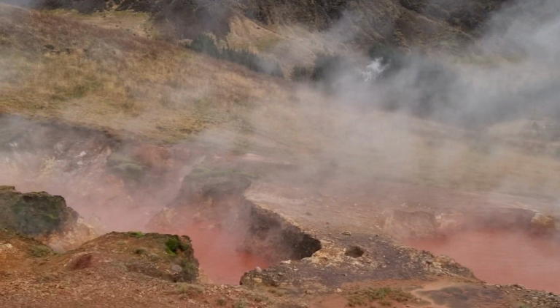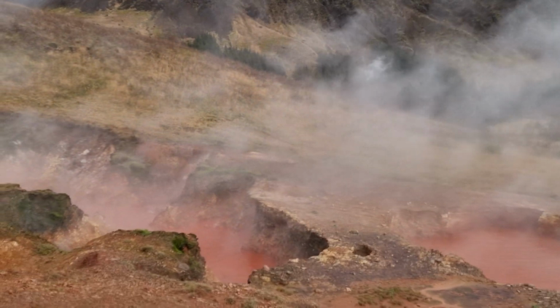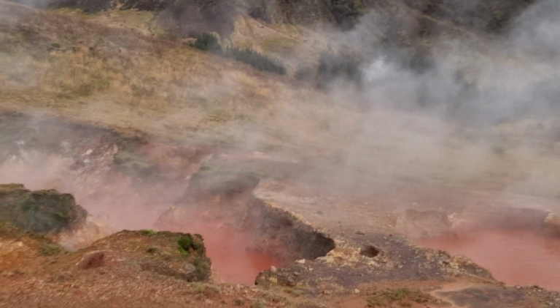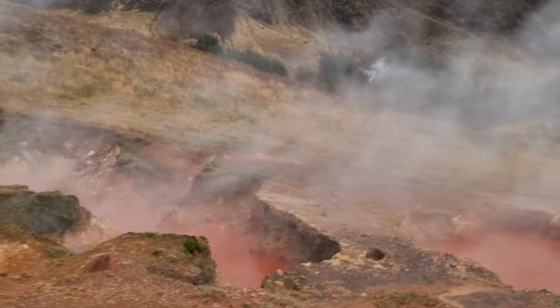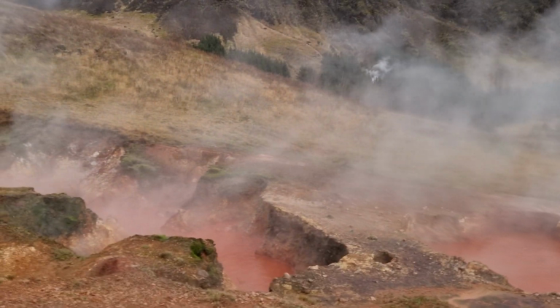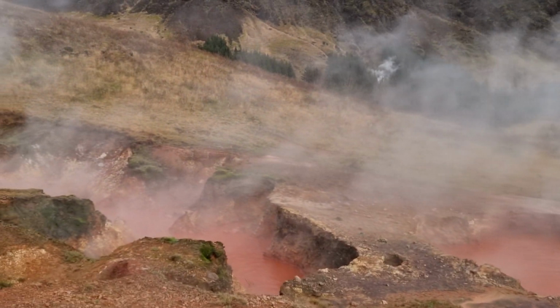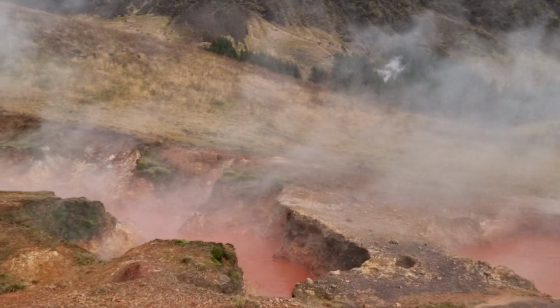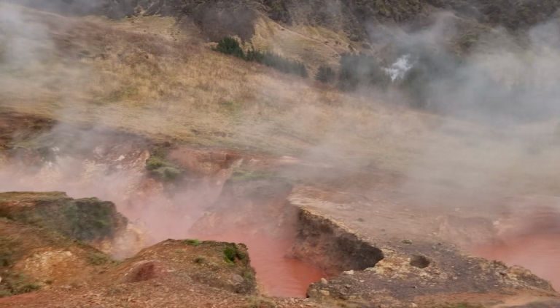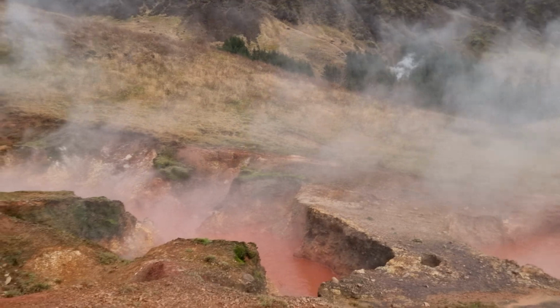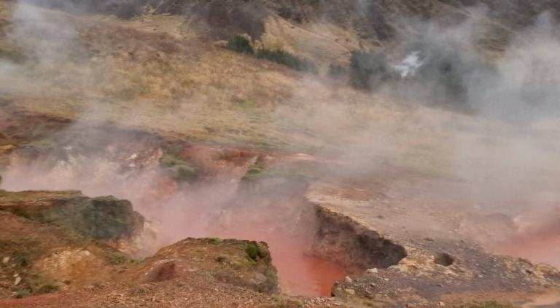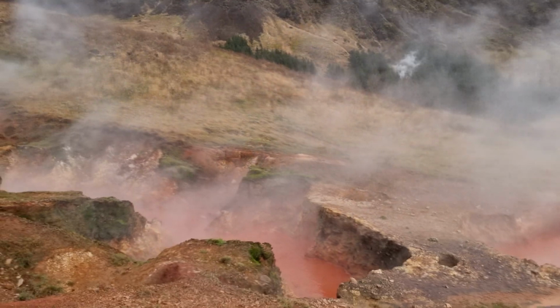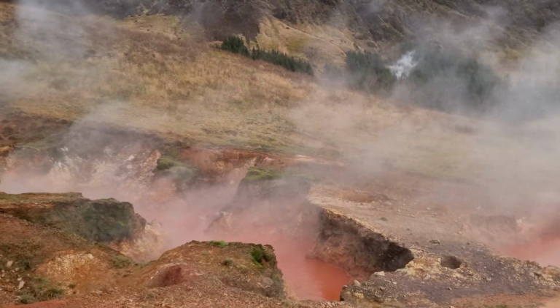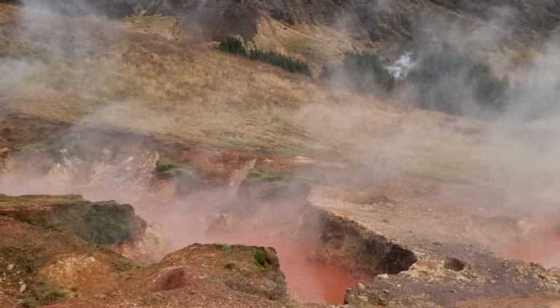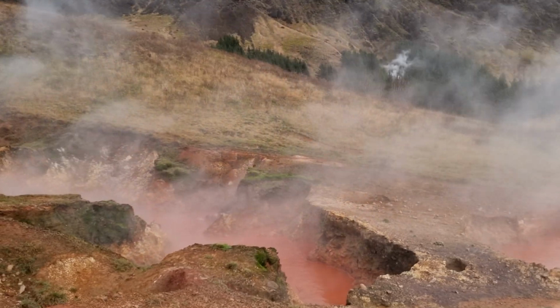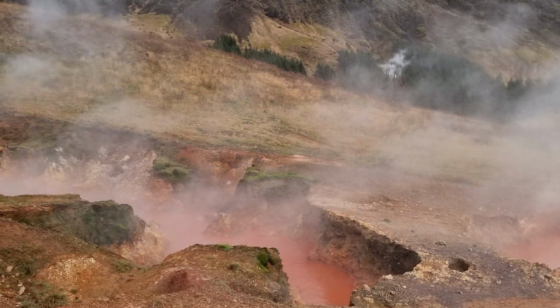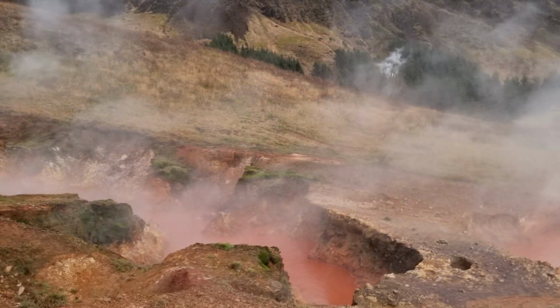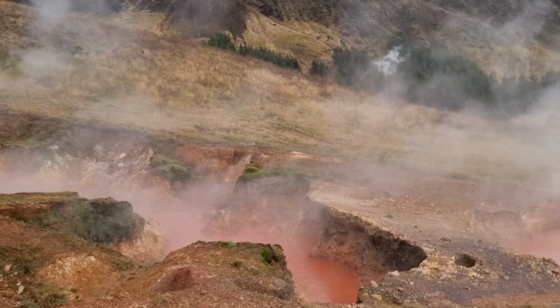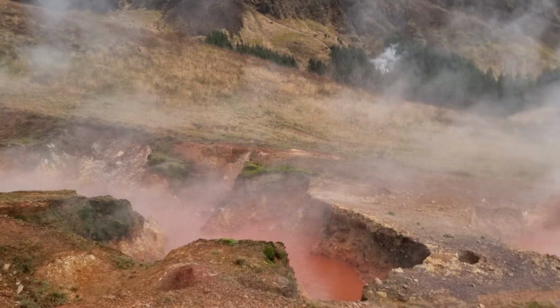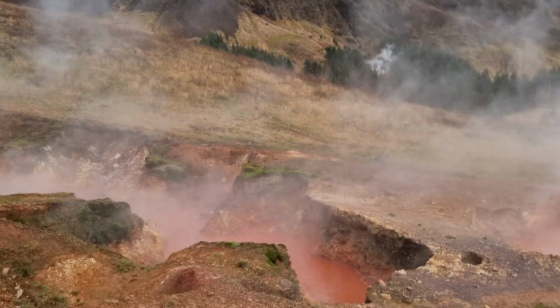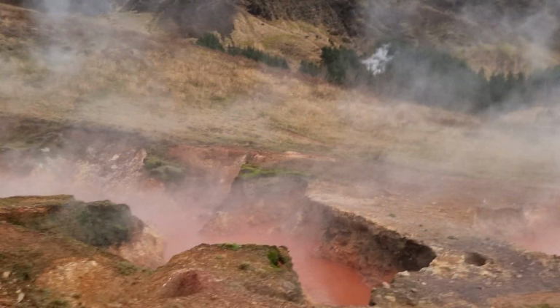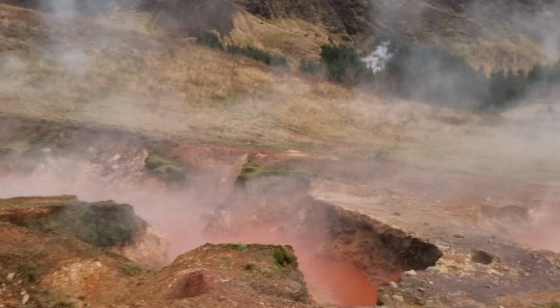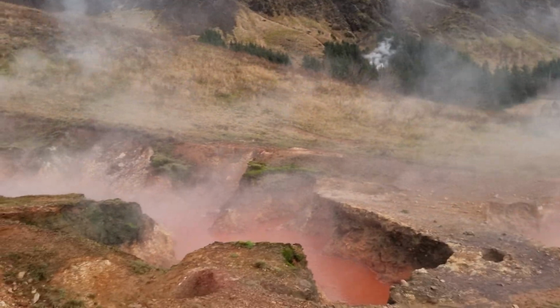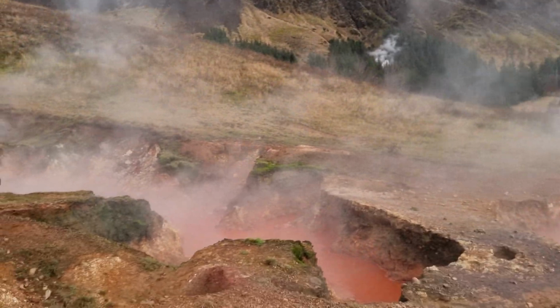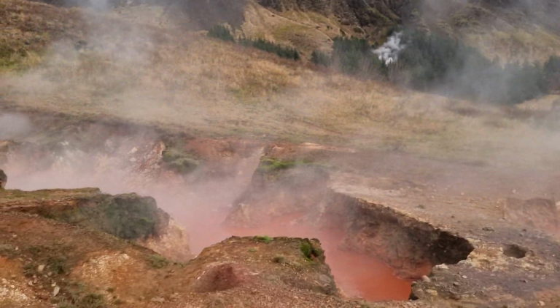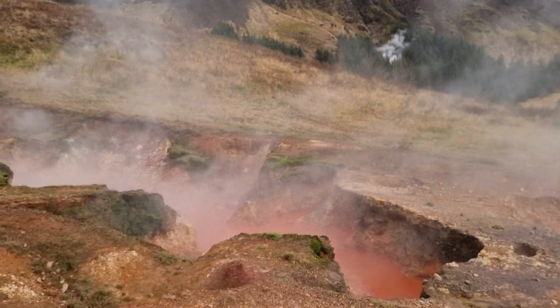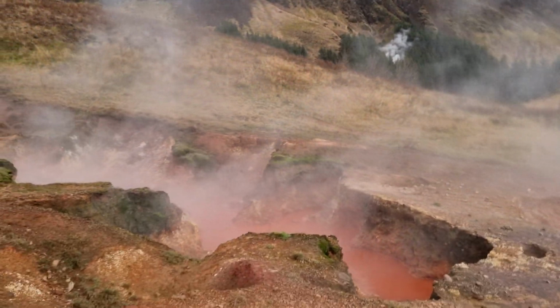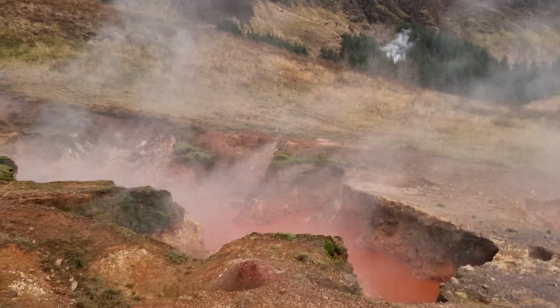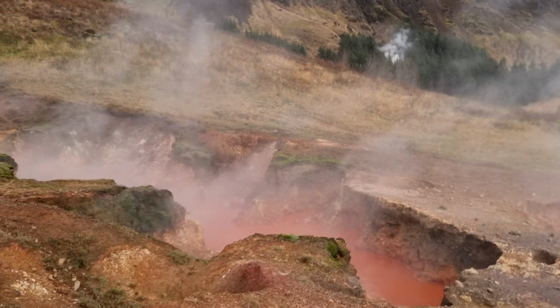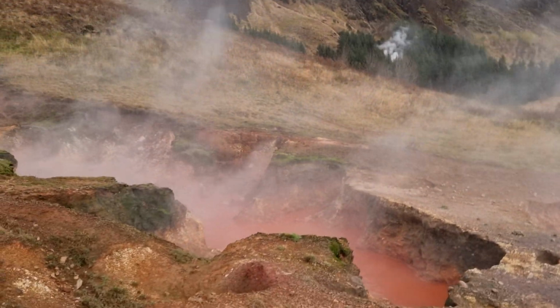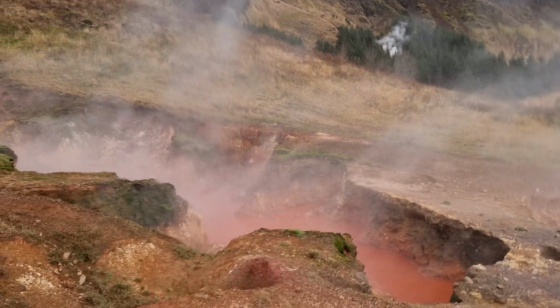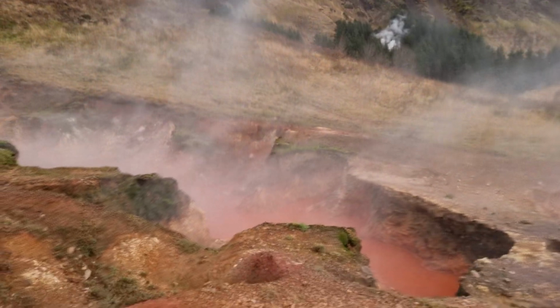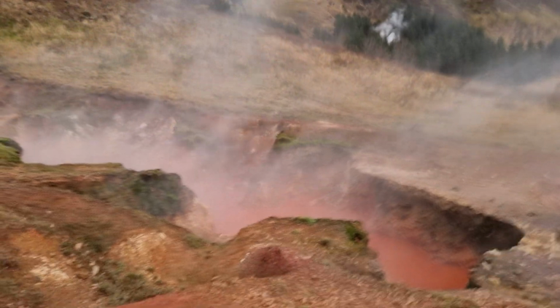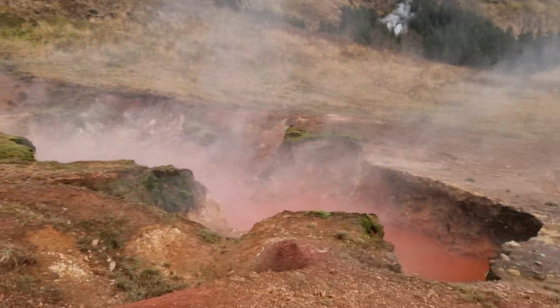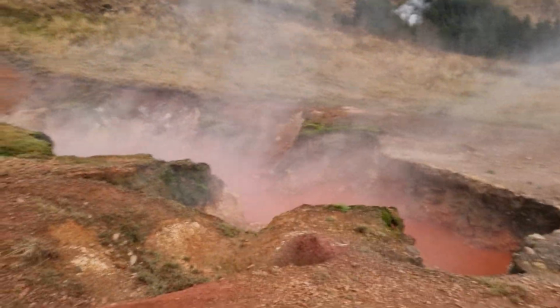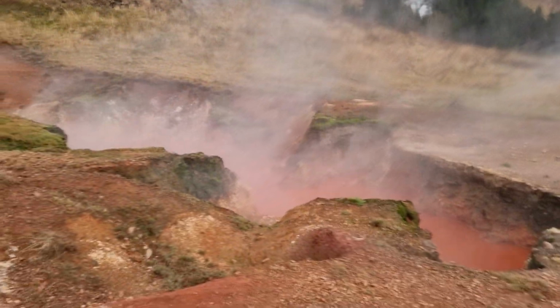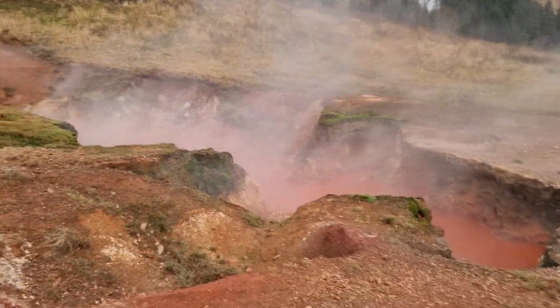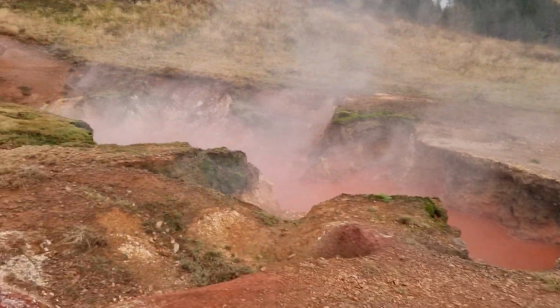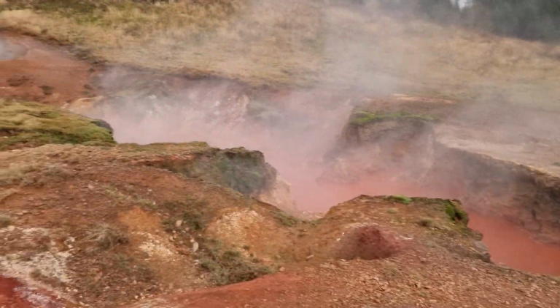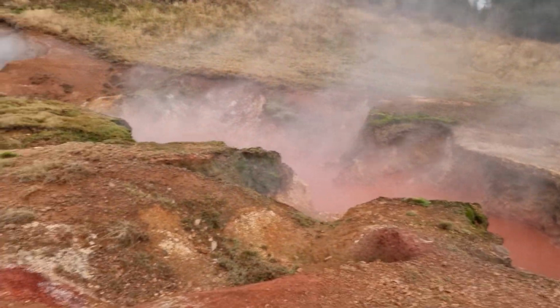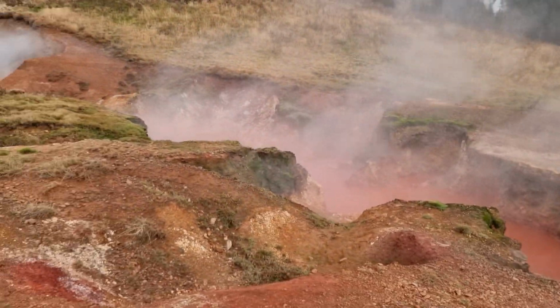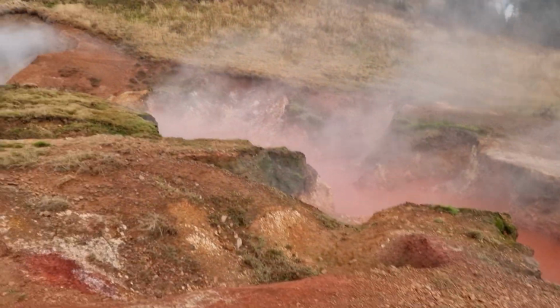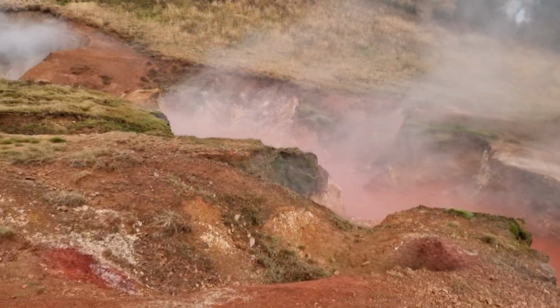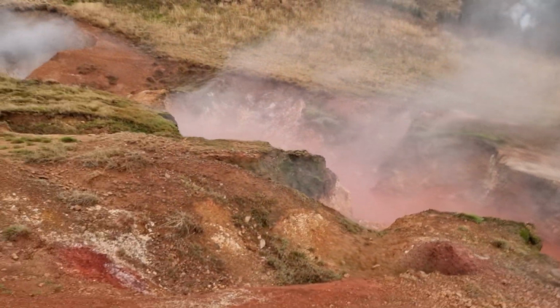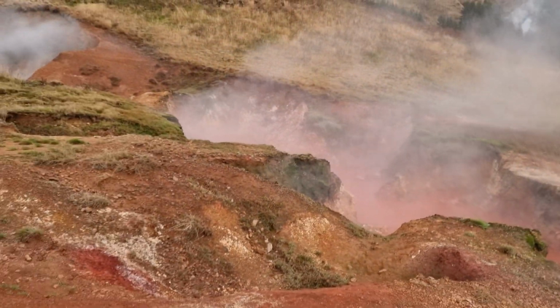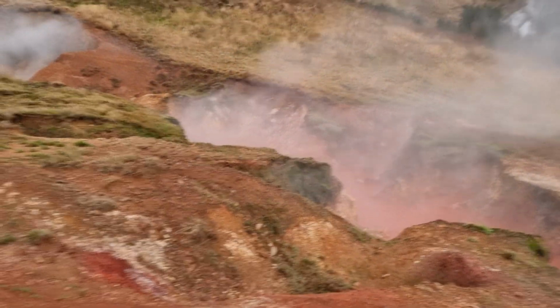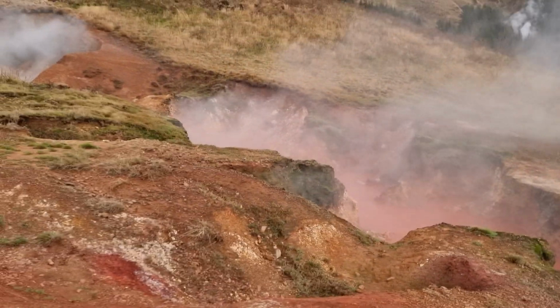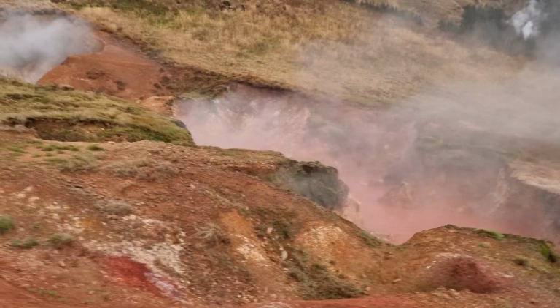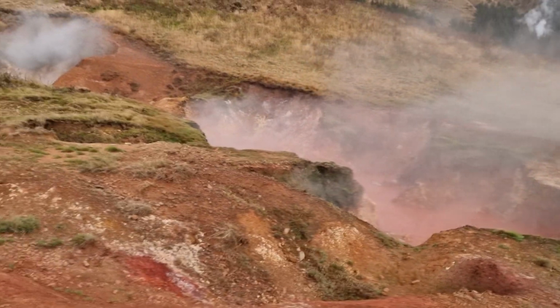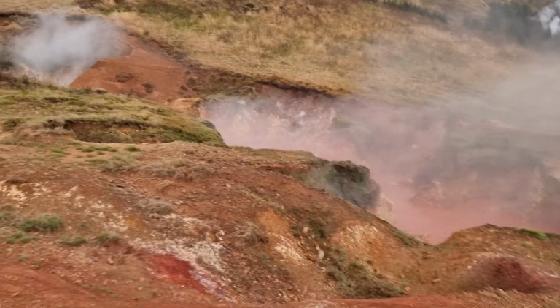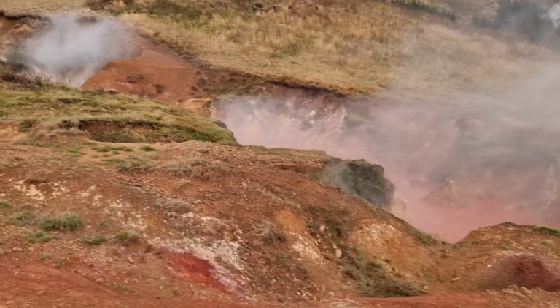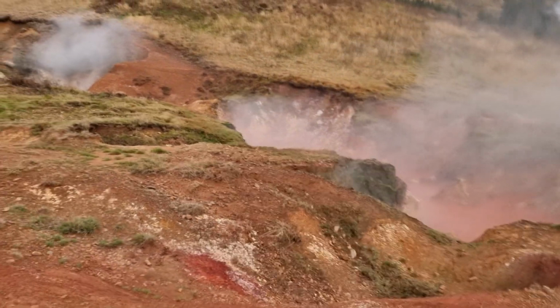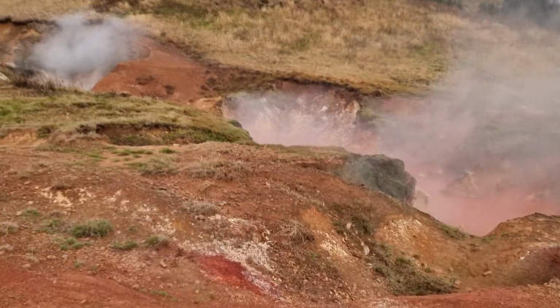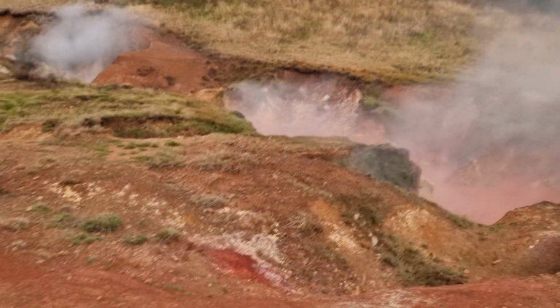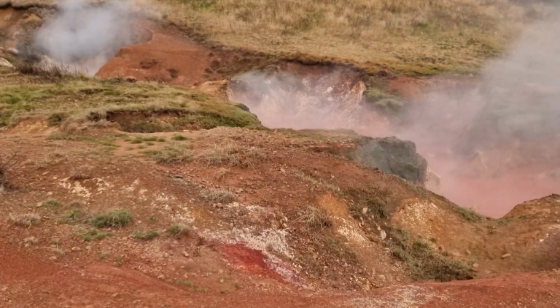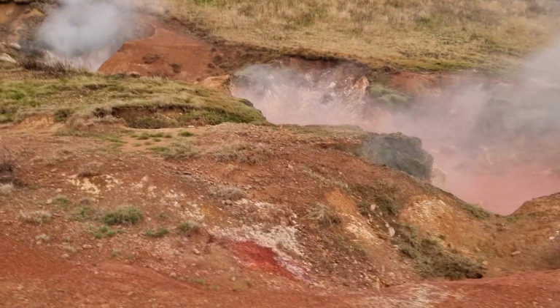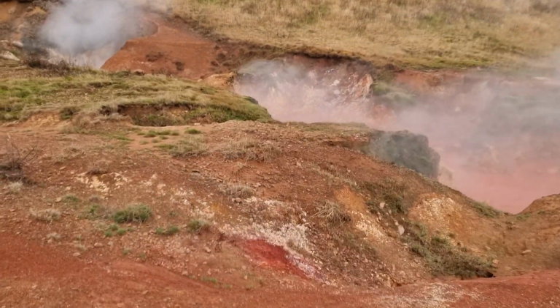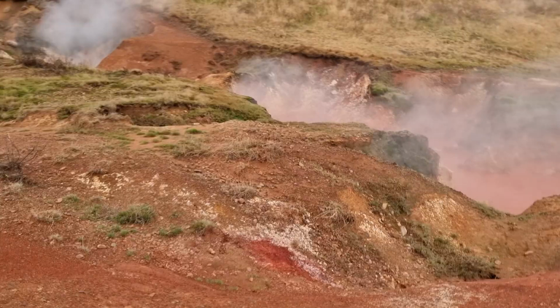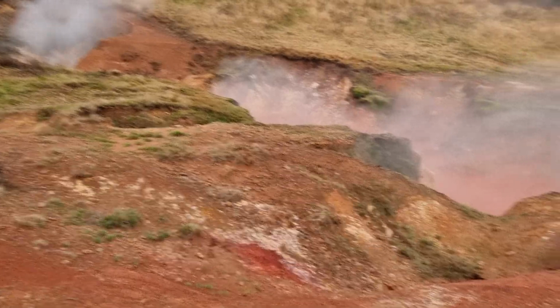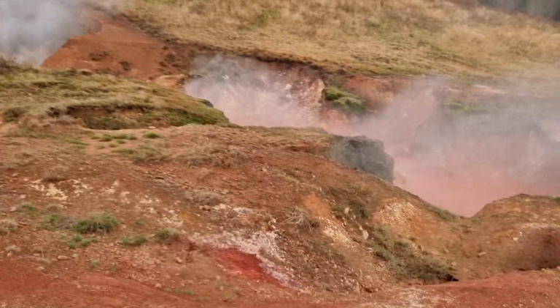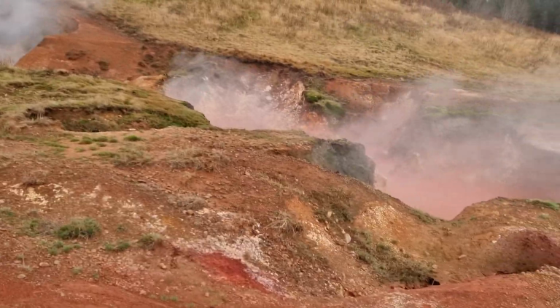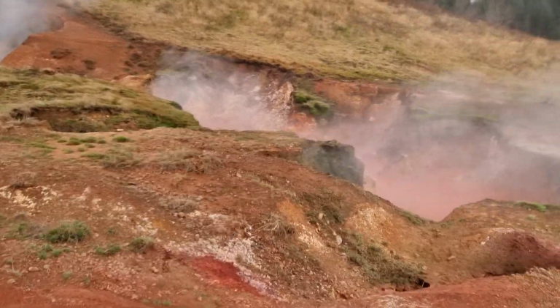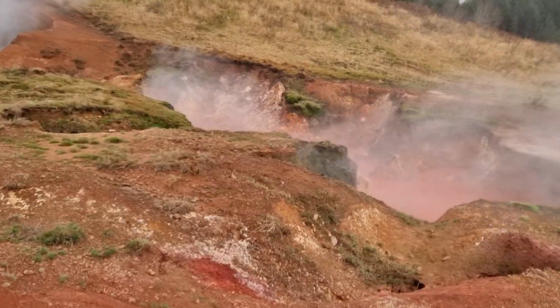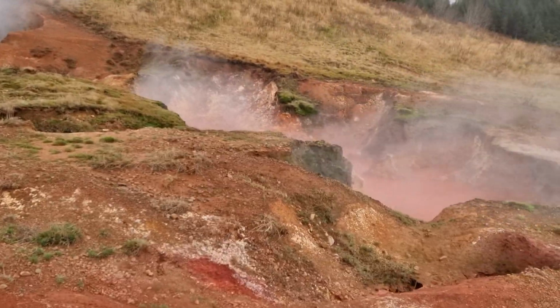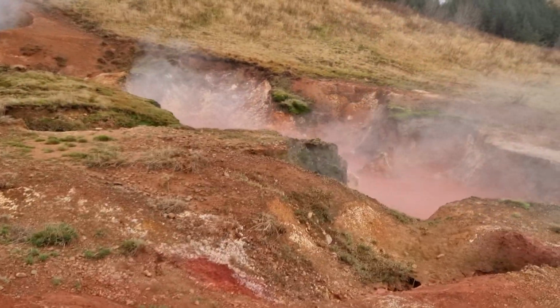It's very red. It's quite treacherous terrain to walk around here.